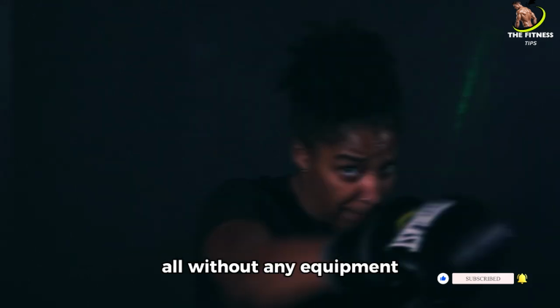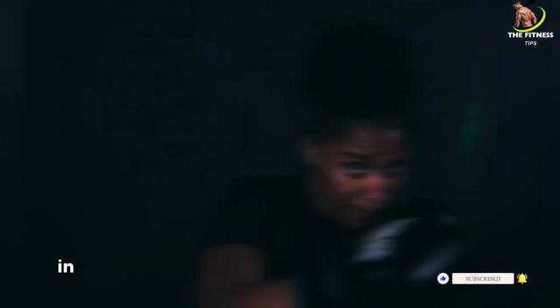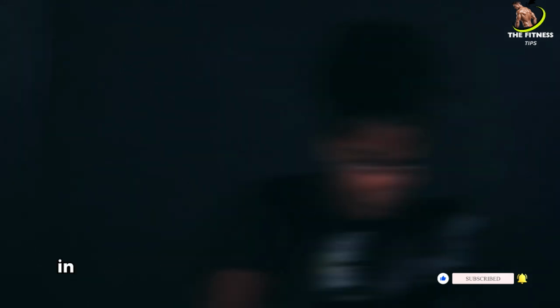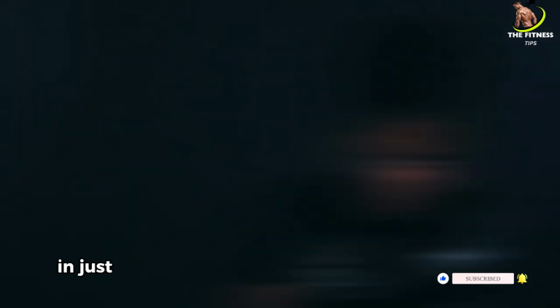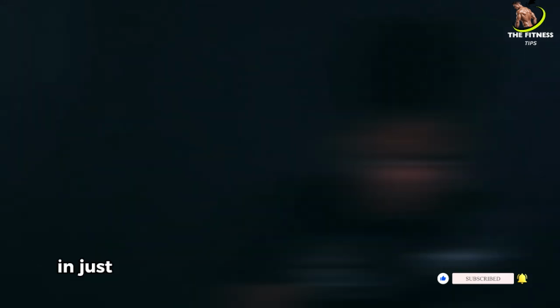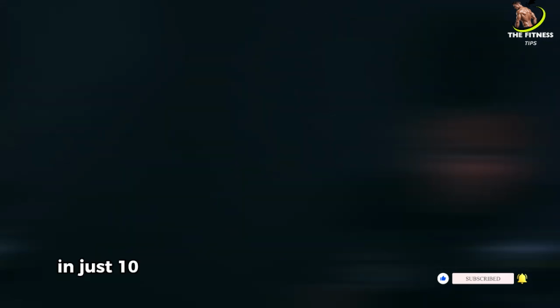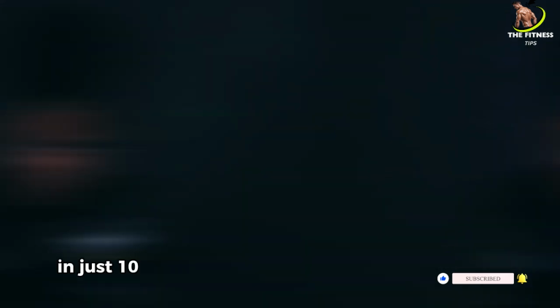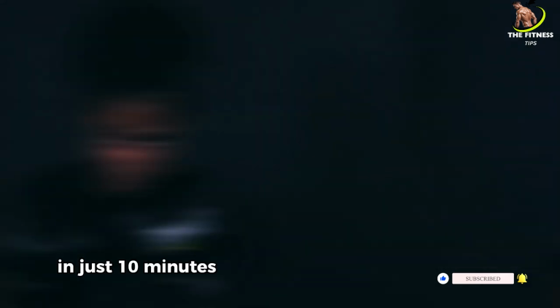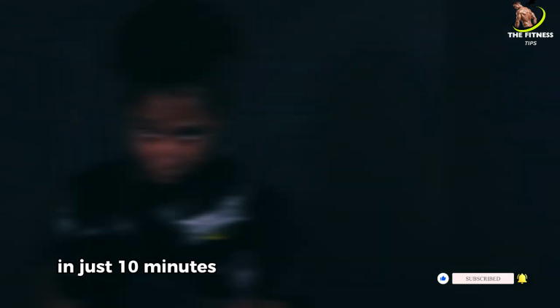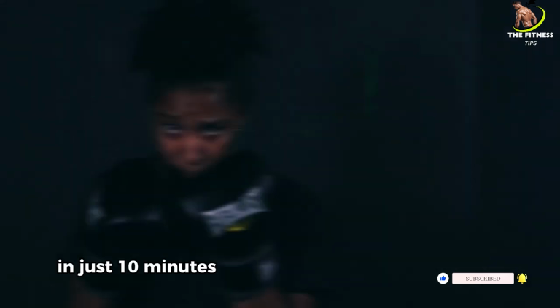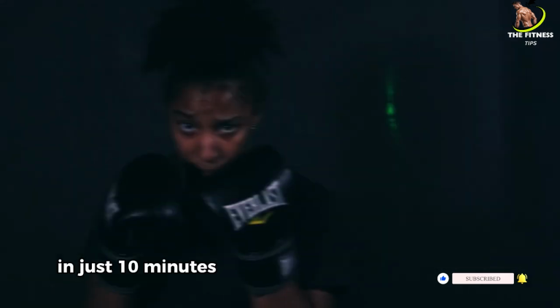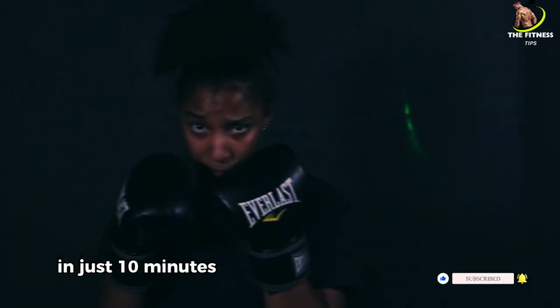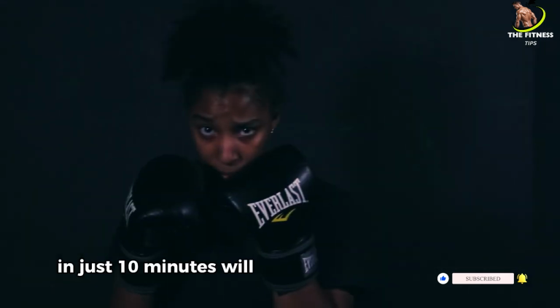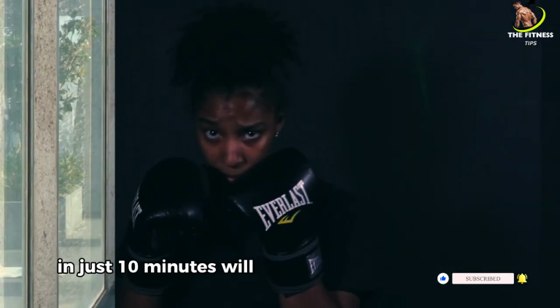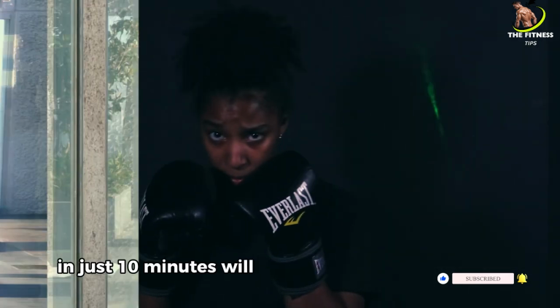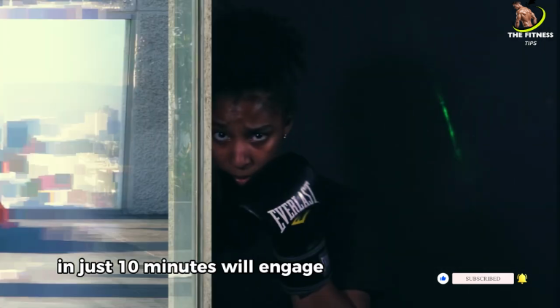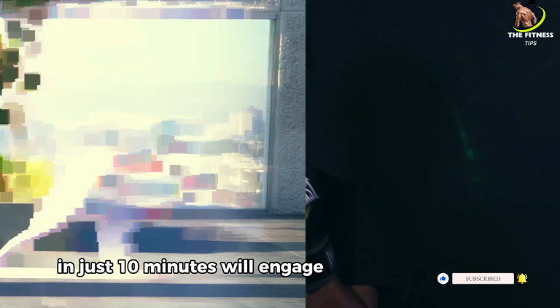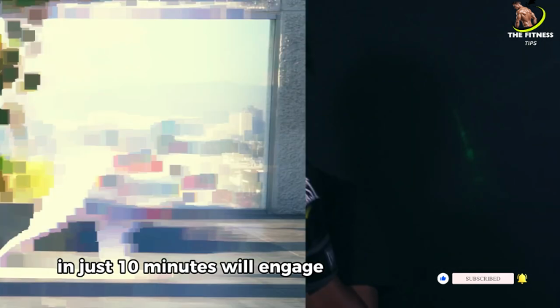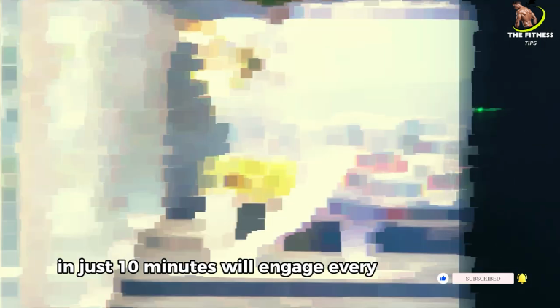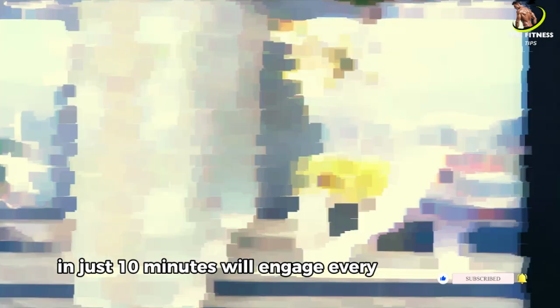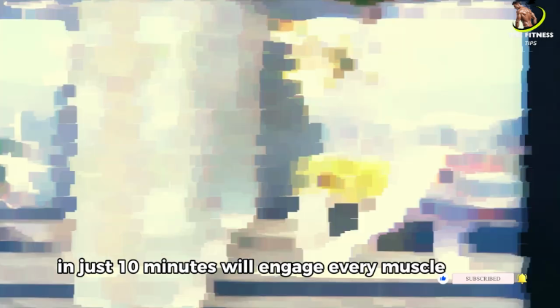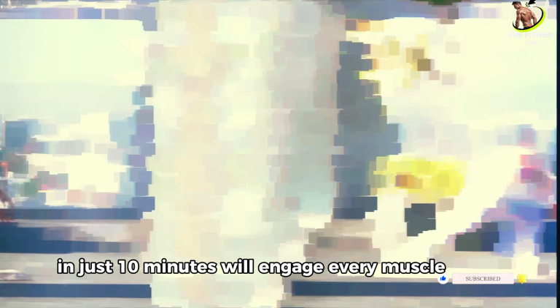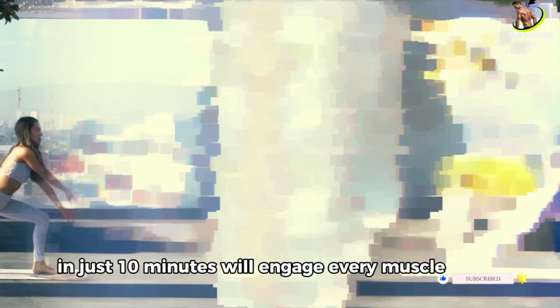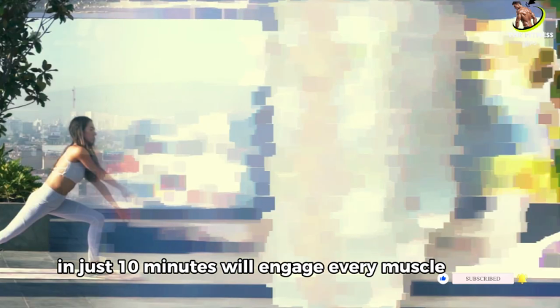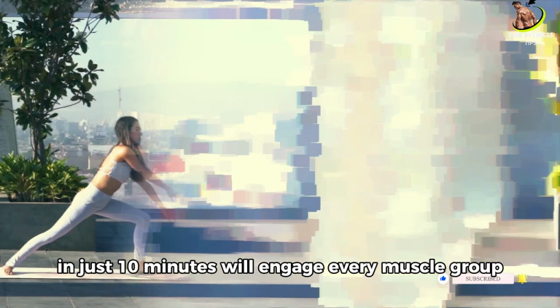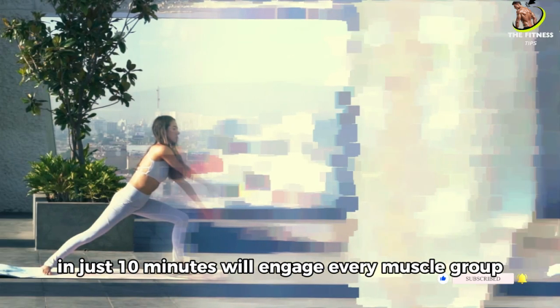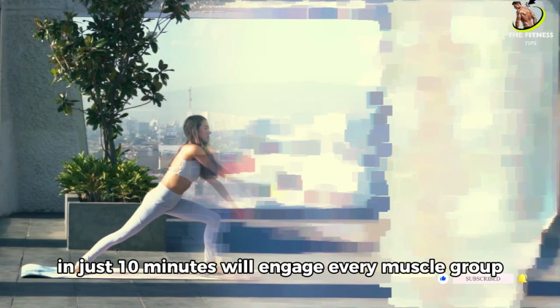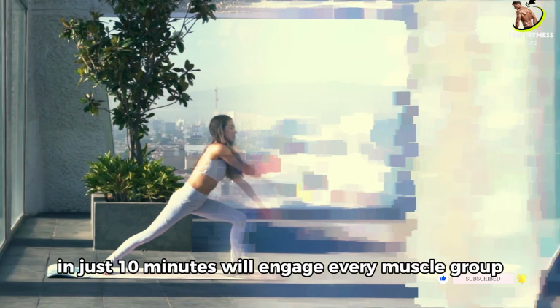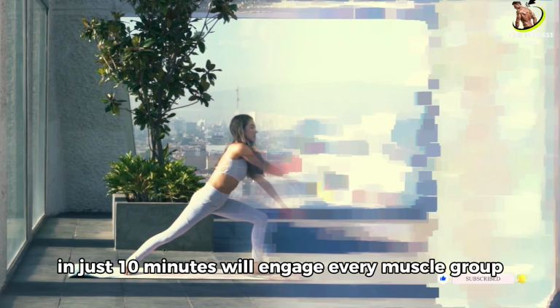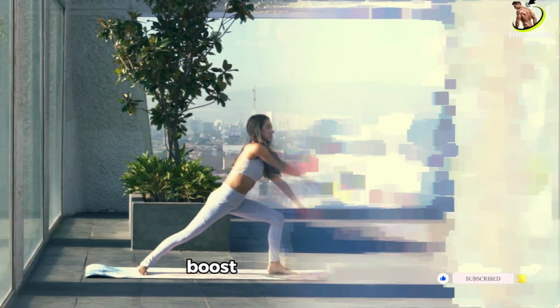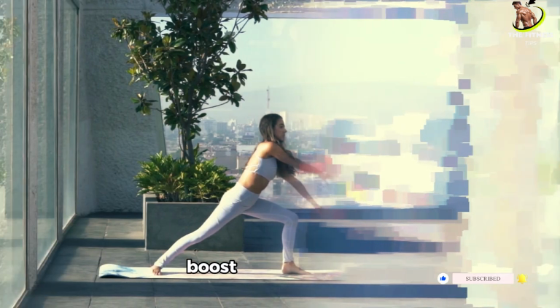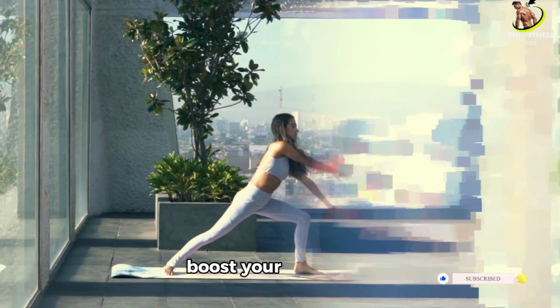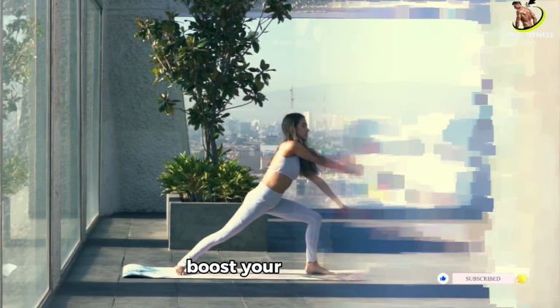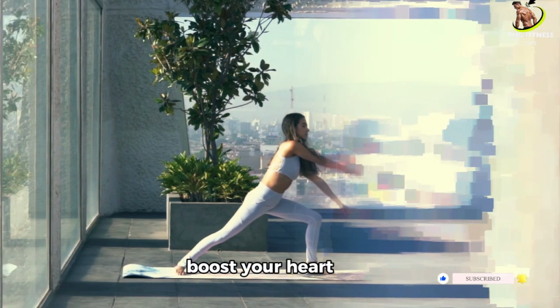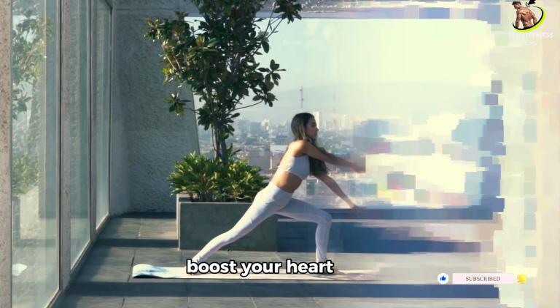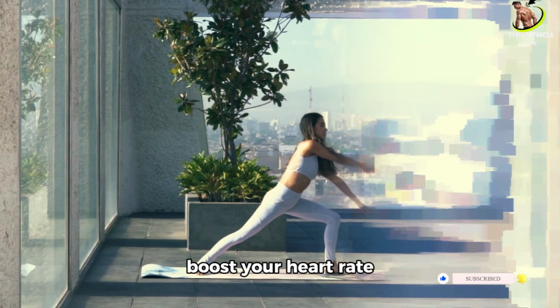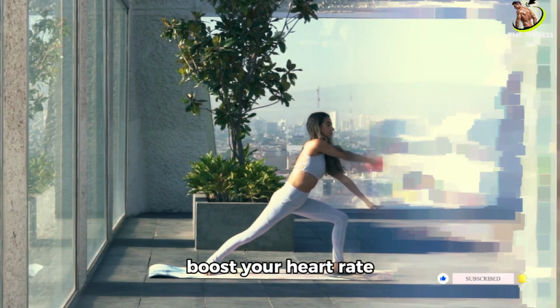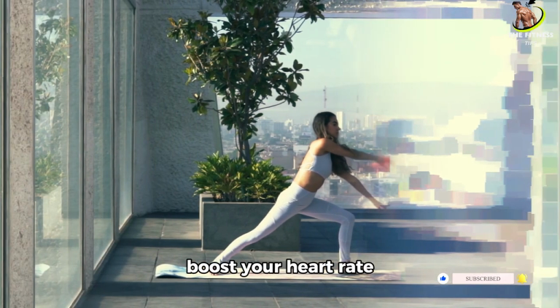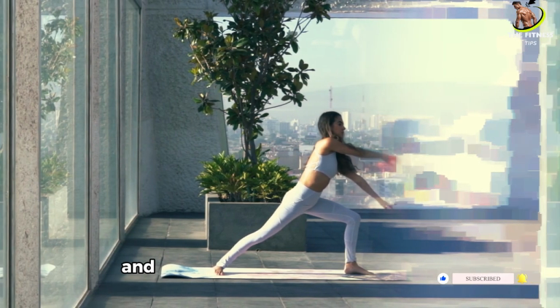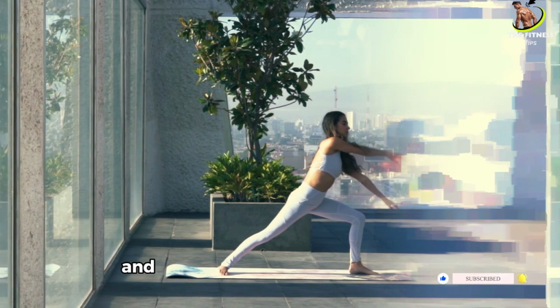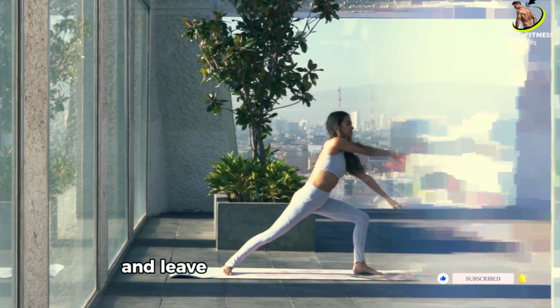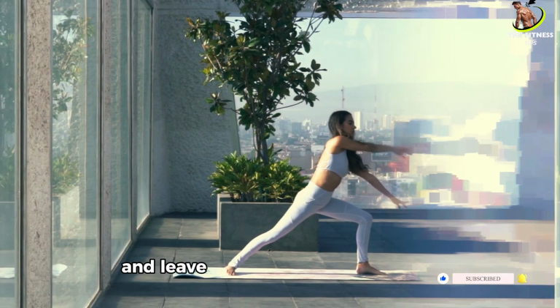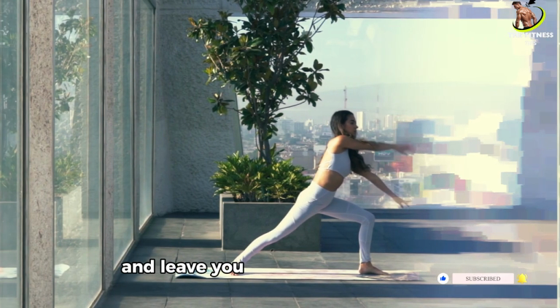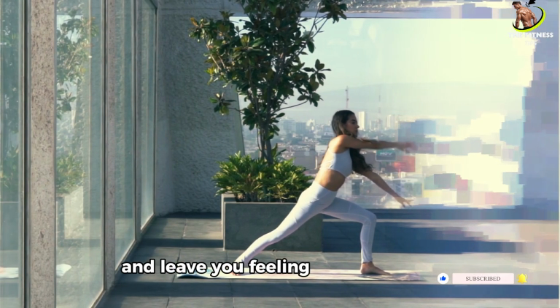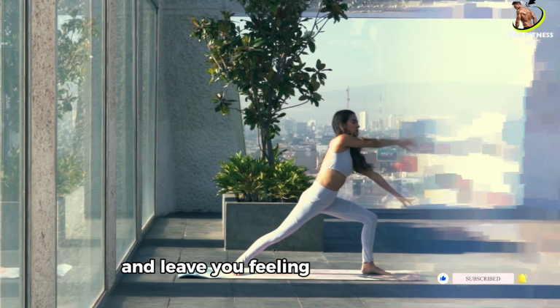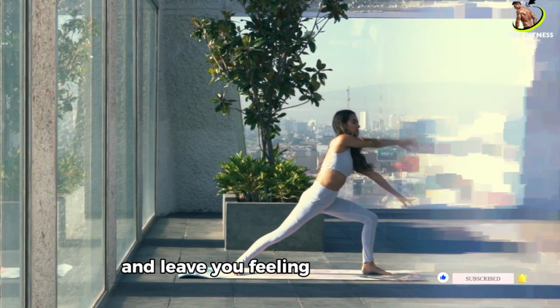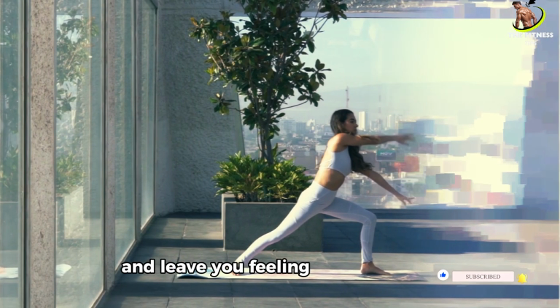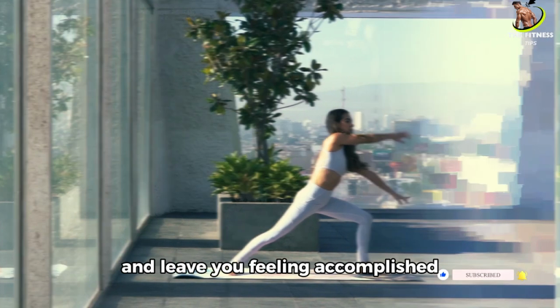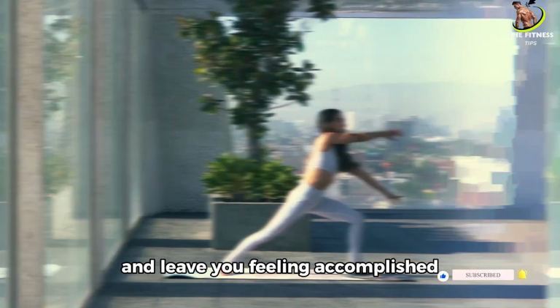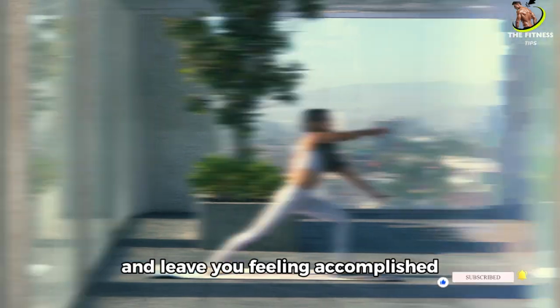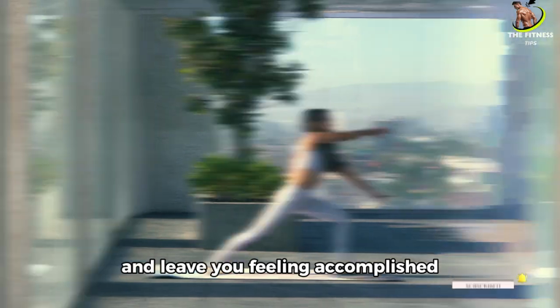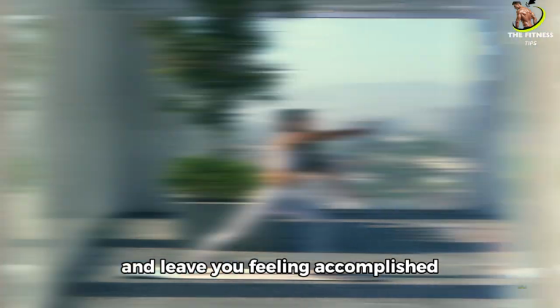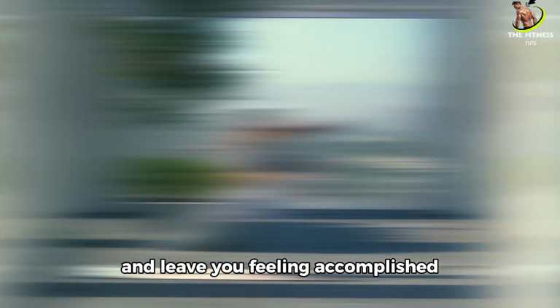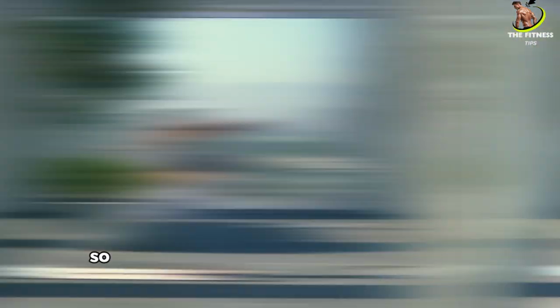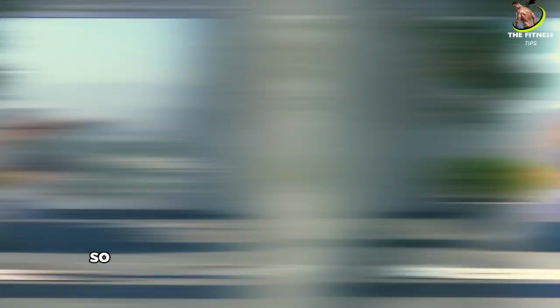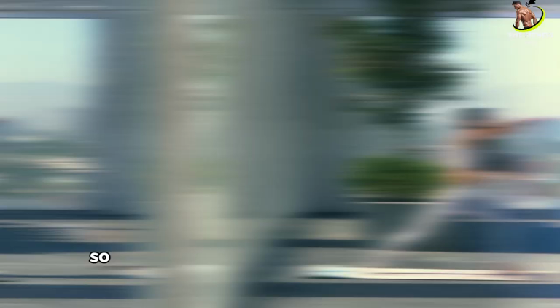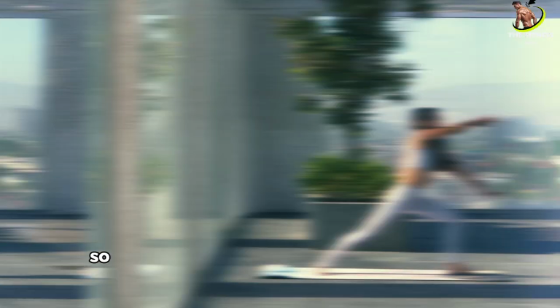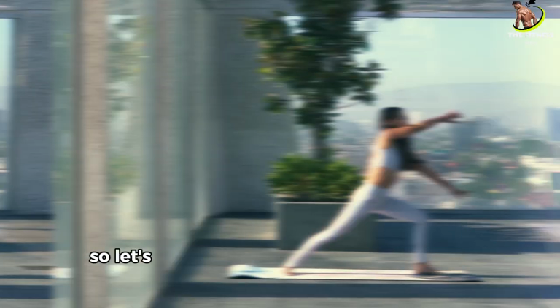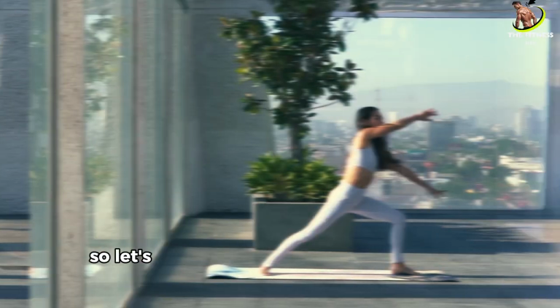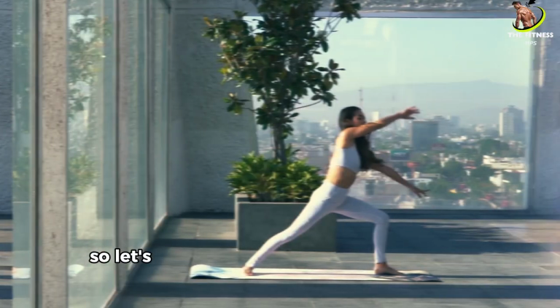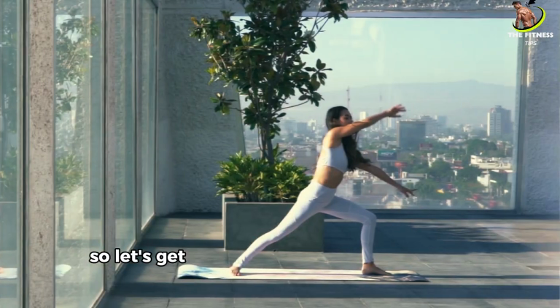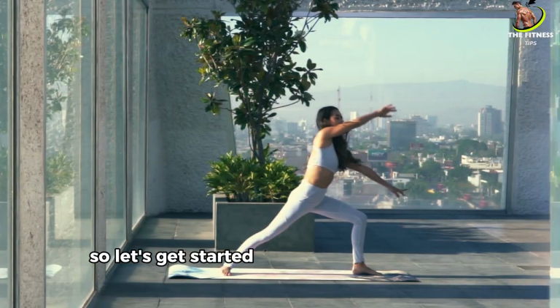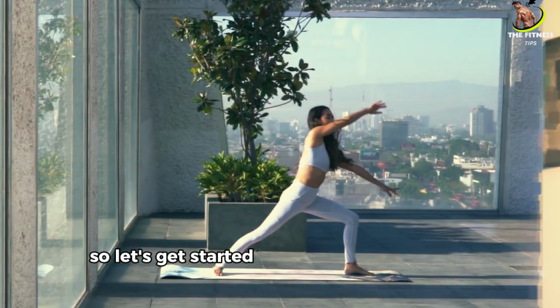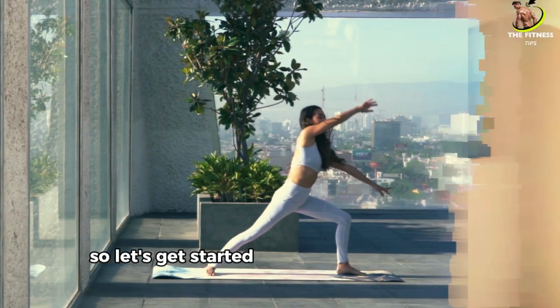In just 10 minutes, we'll engage every muscle group, boost your heart rate, and leave you feeling accomplished. So, let's get started.